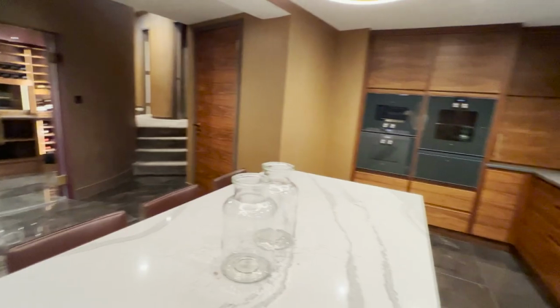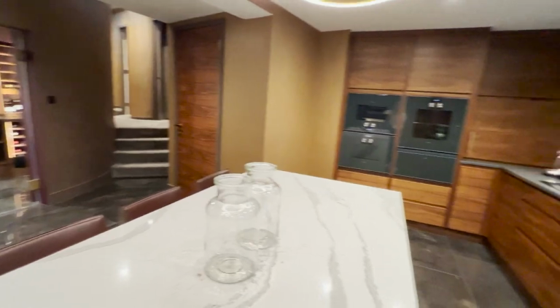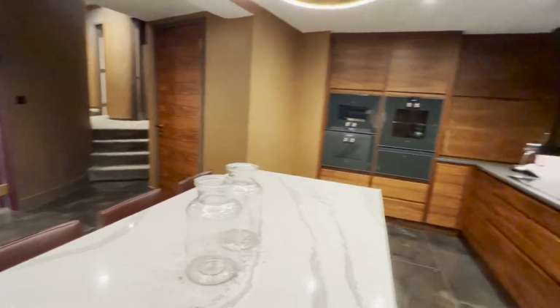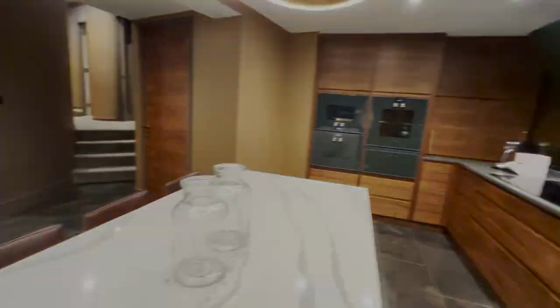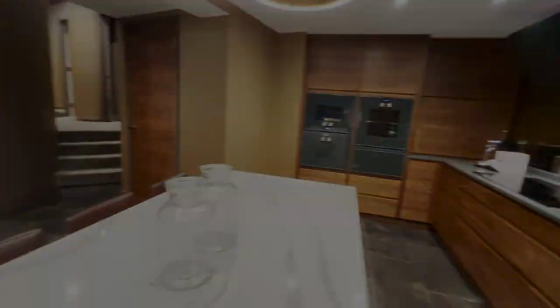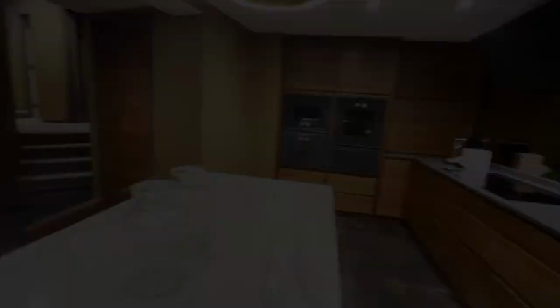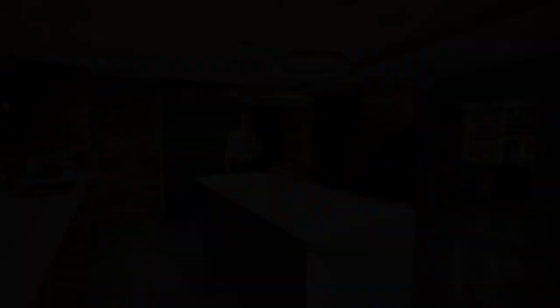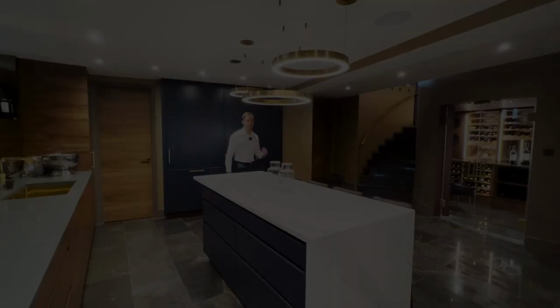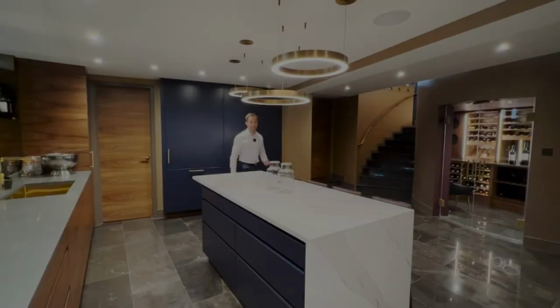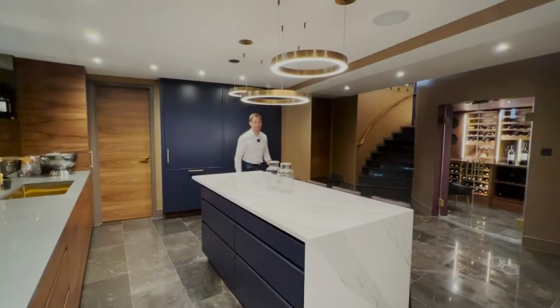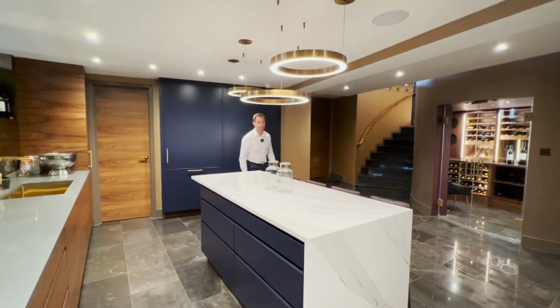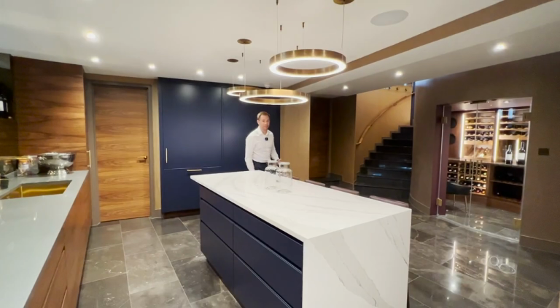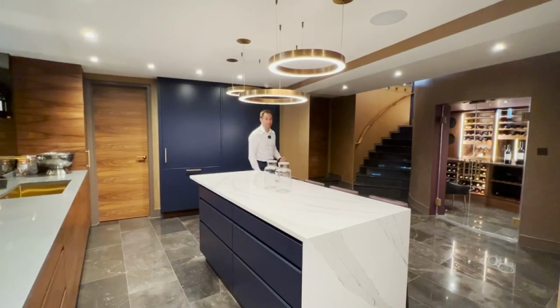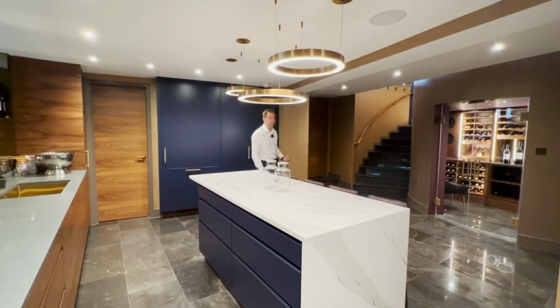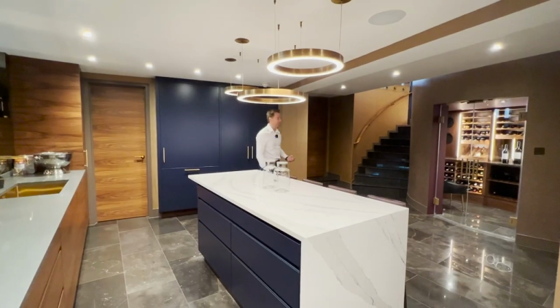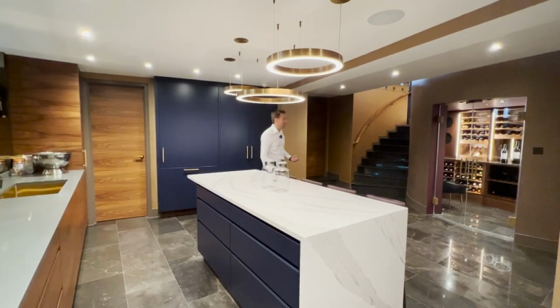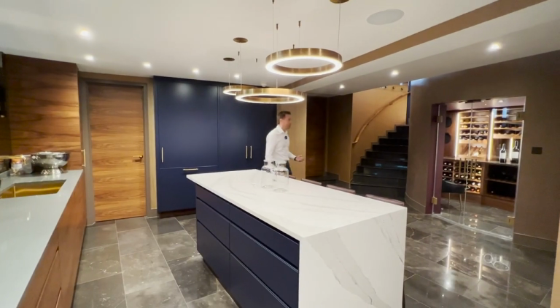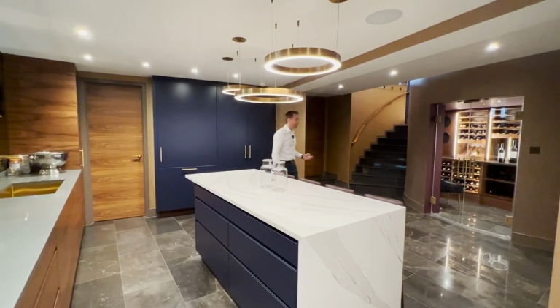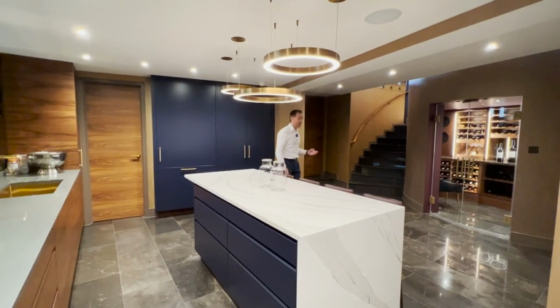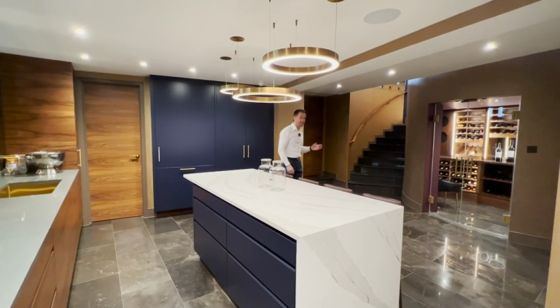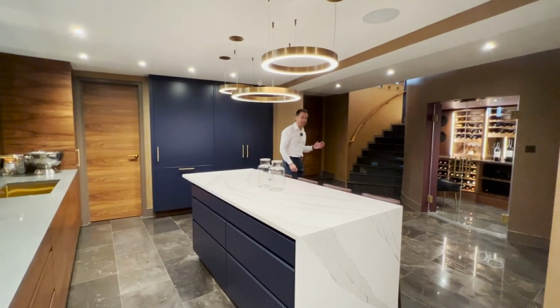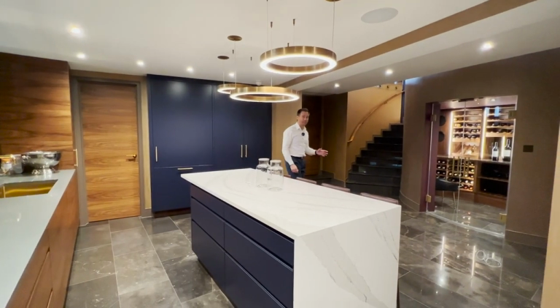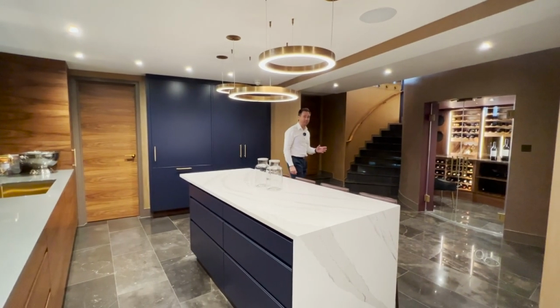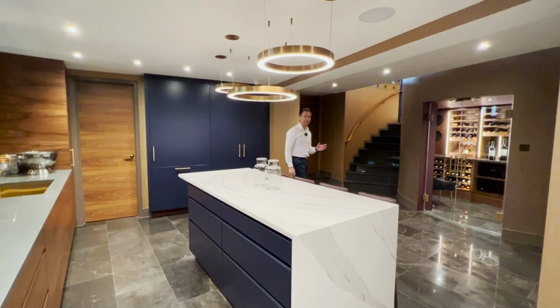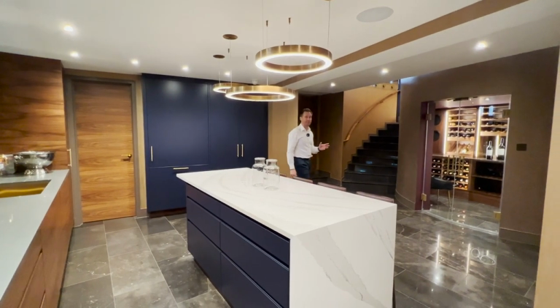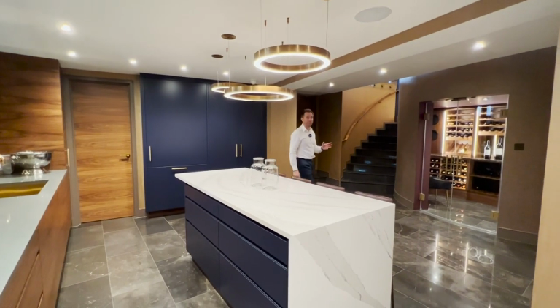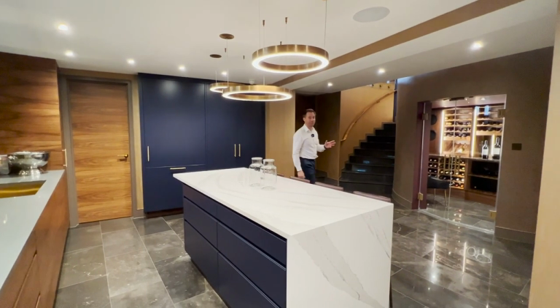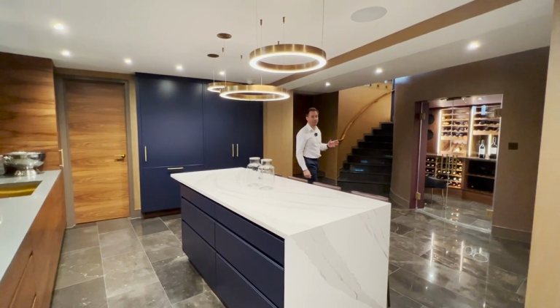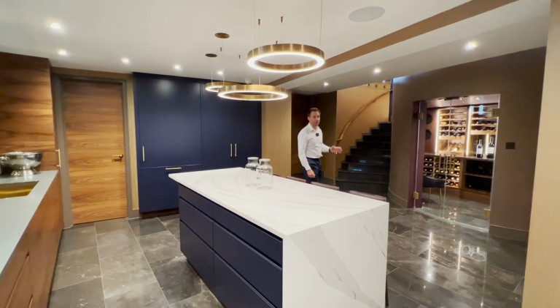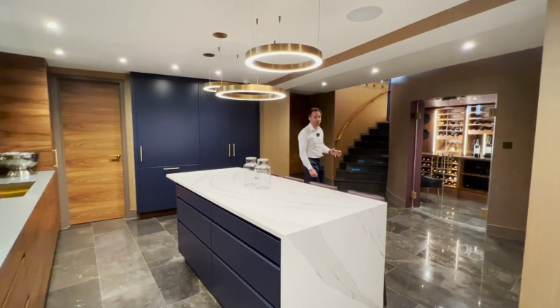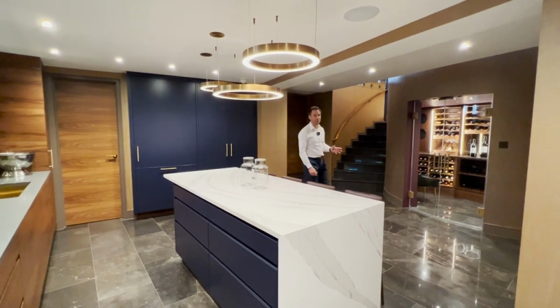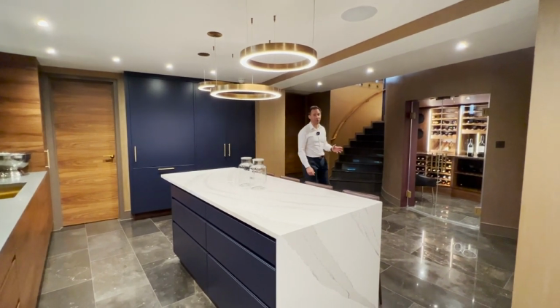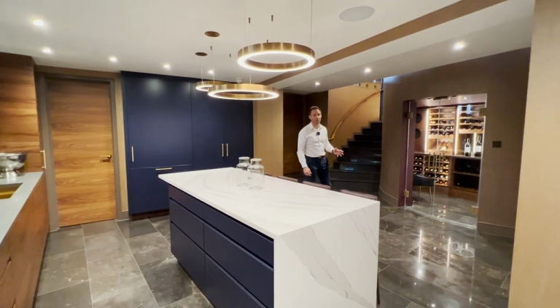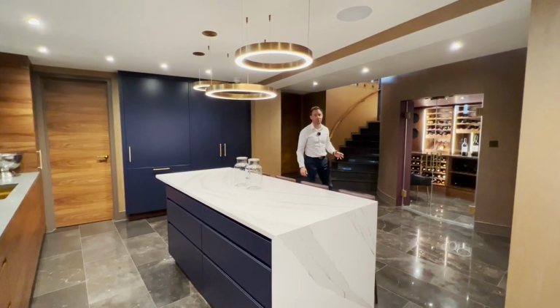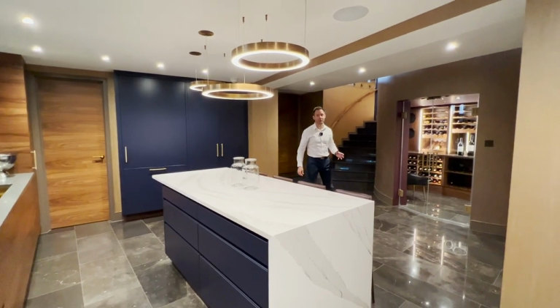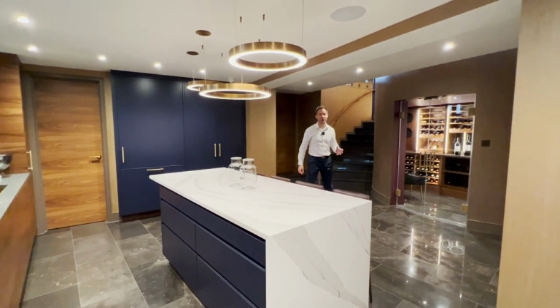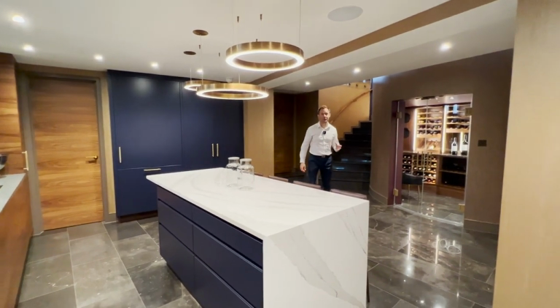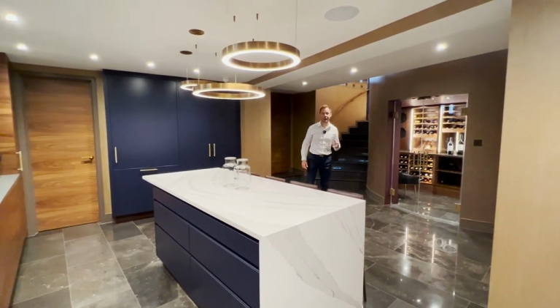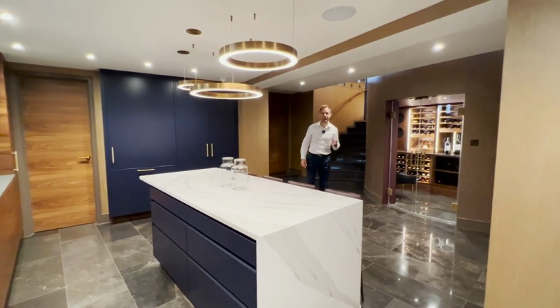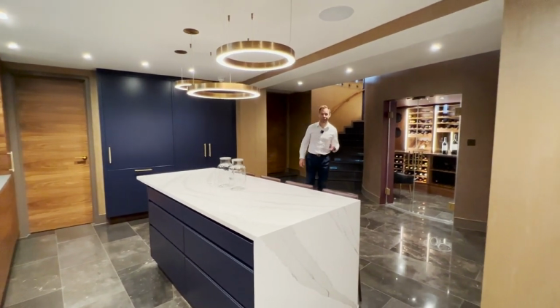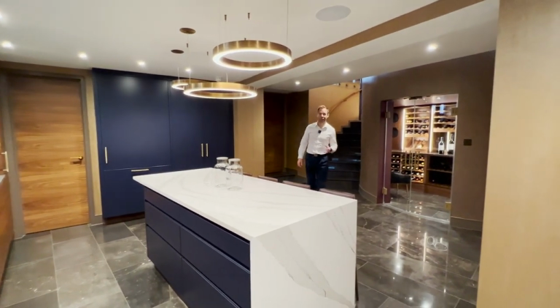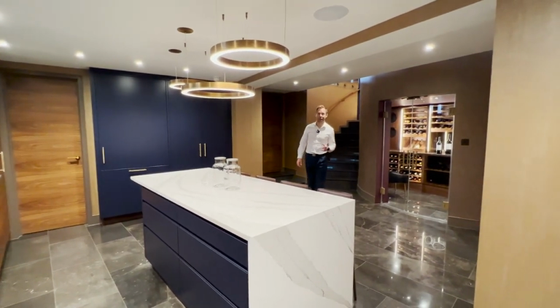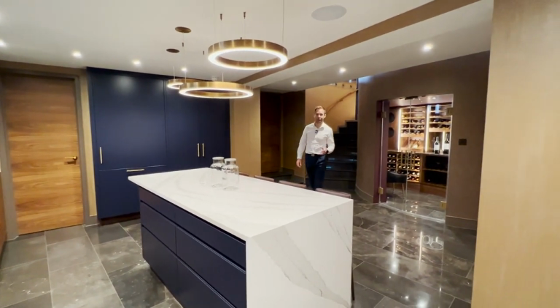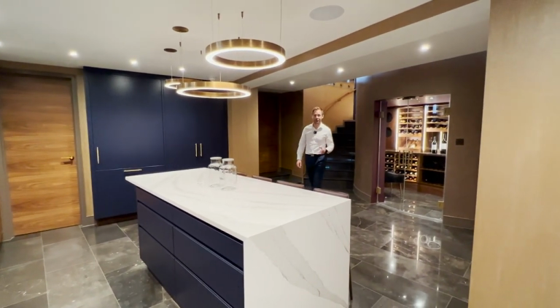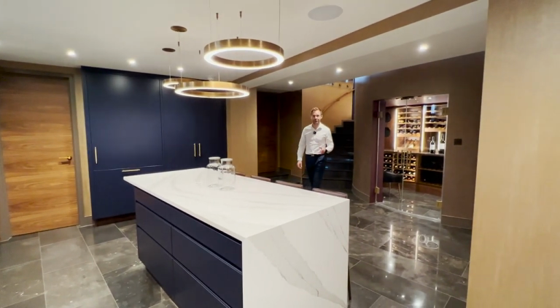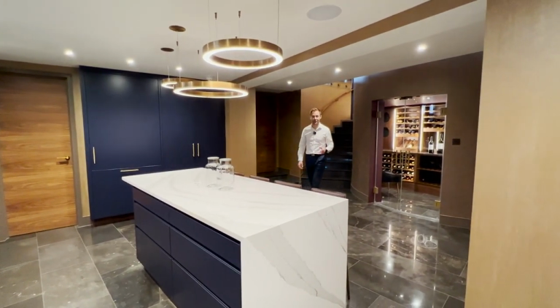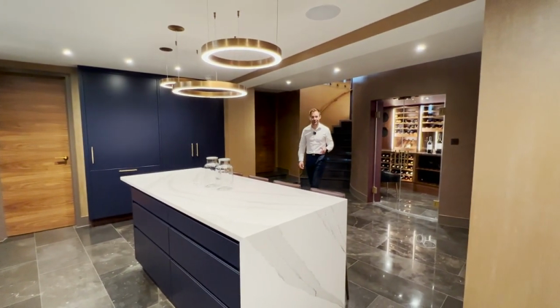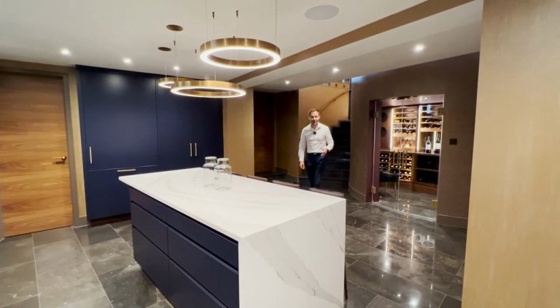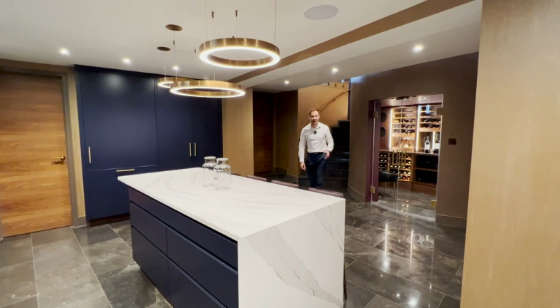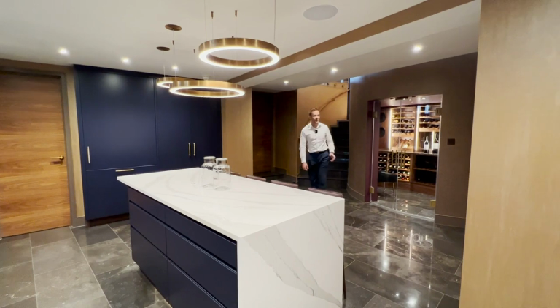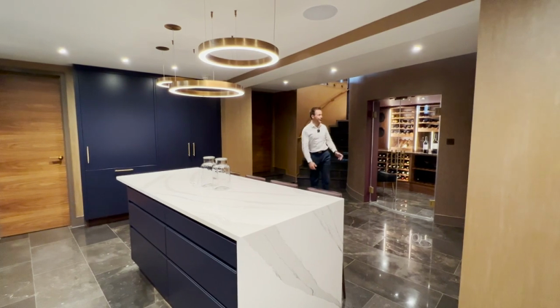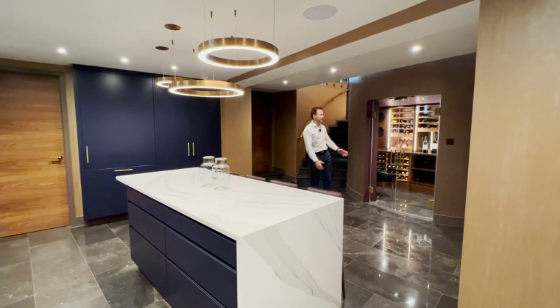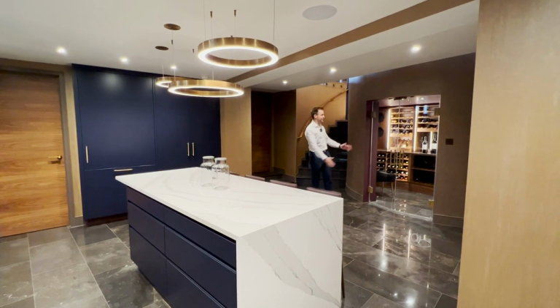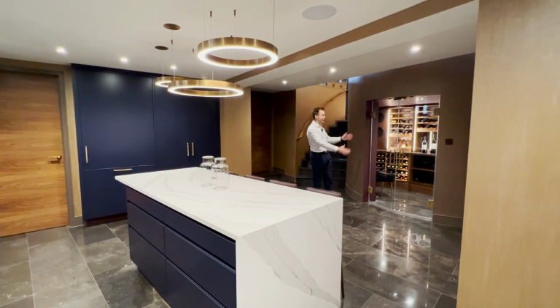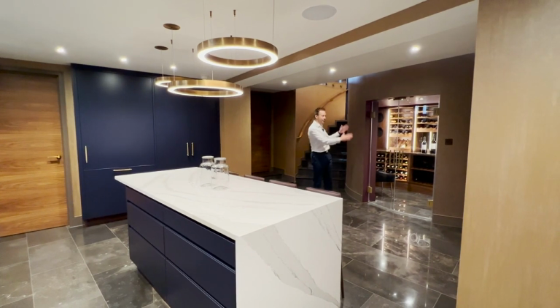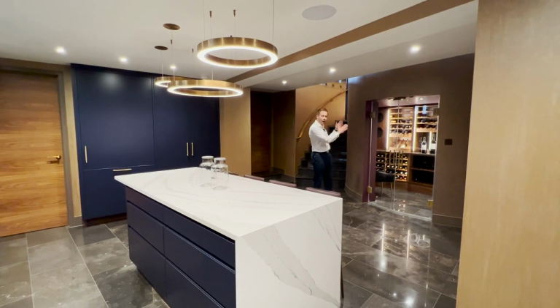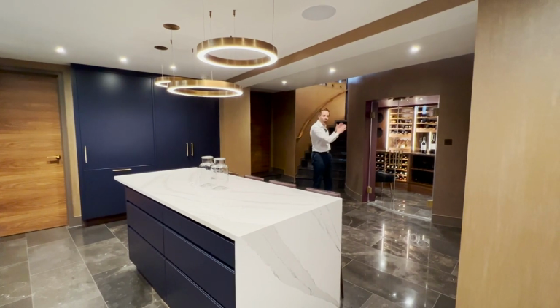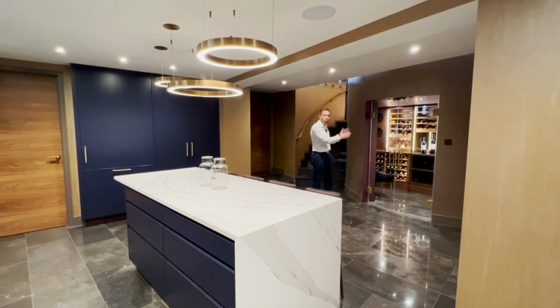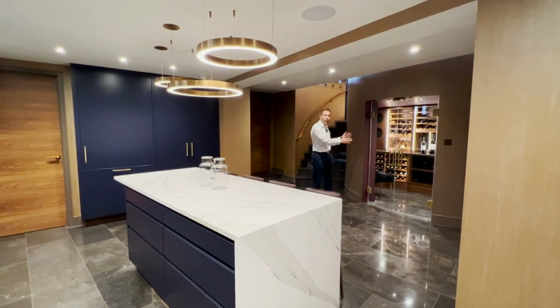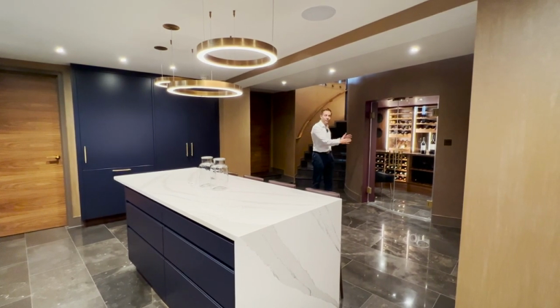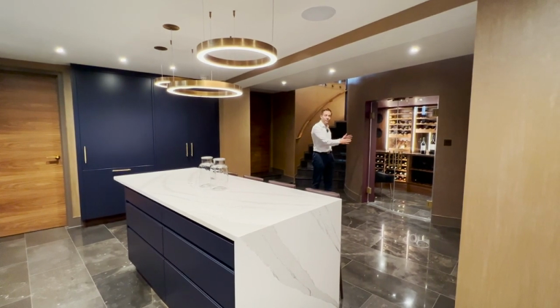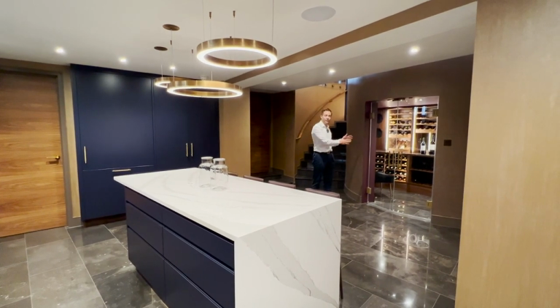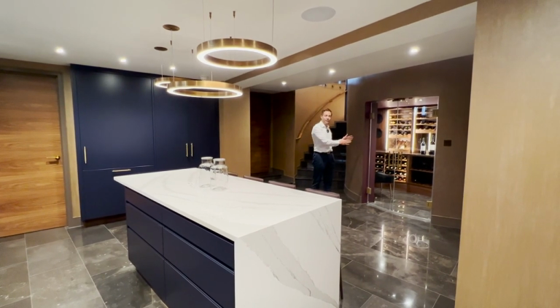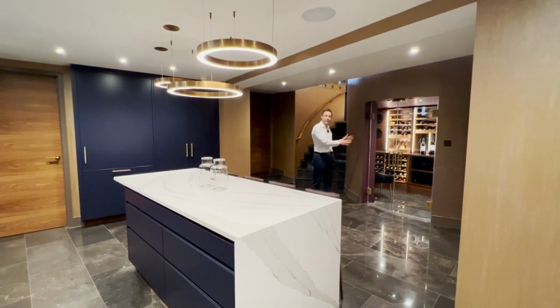I've got to show you this because I think this is the first apartment I've ever marketed that has a wine cellar.